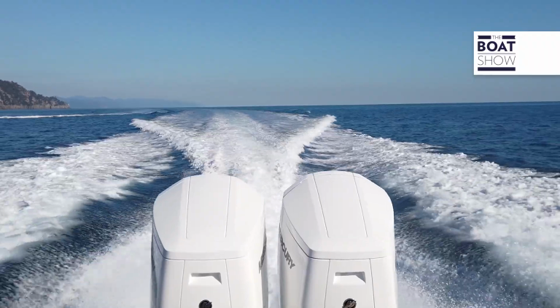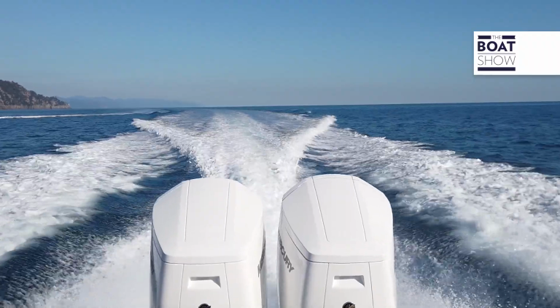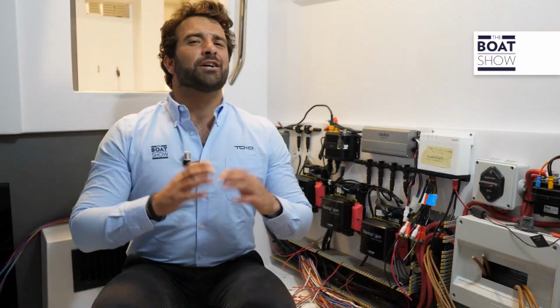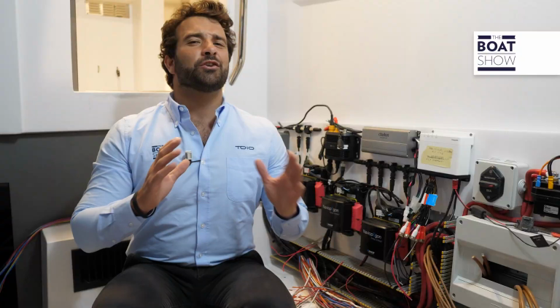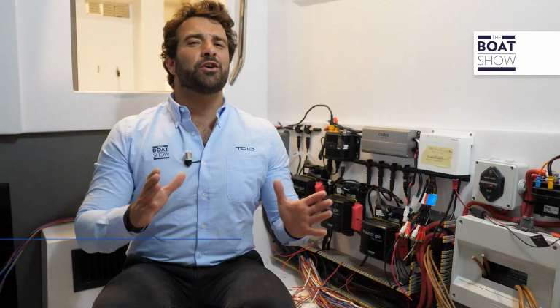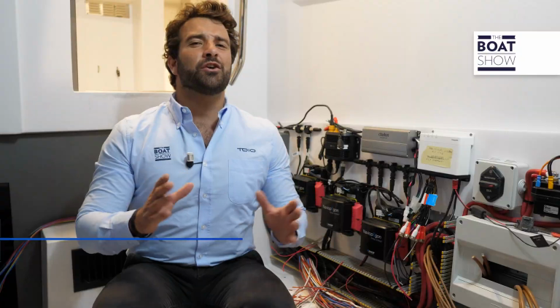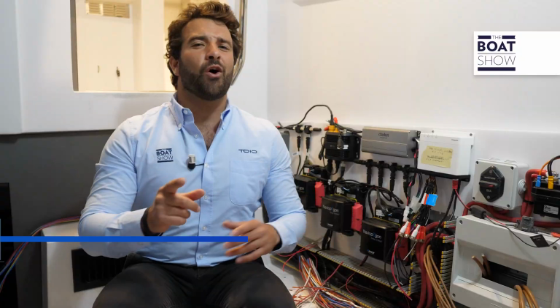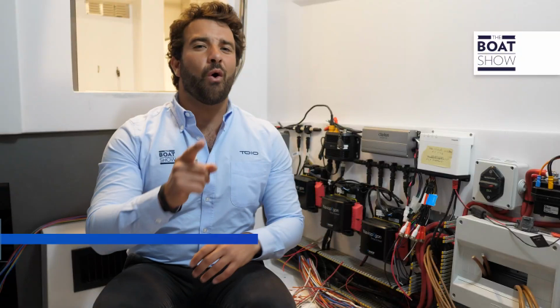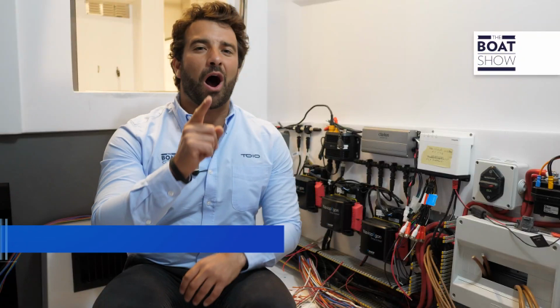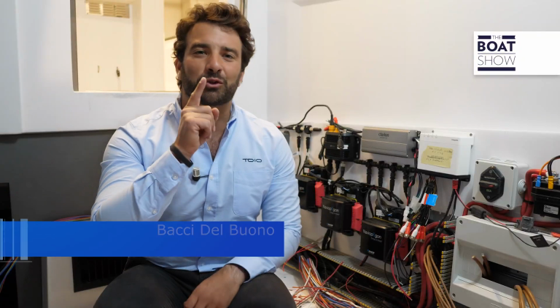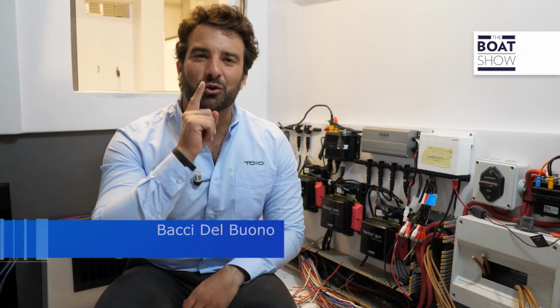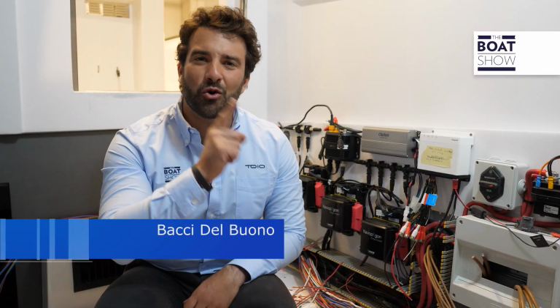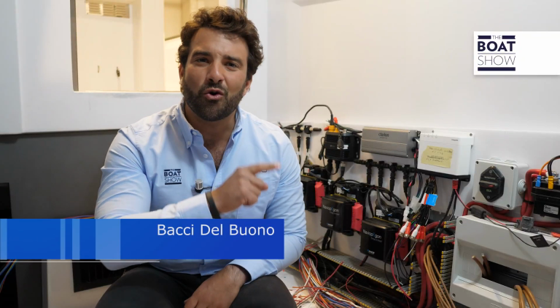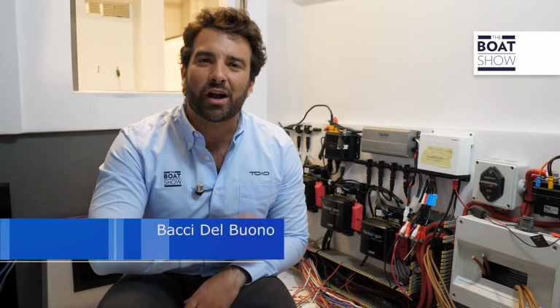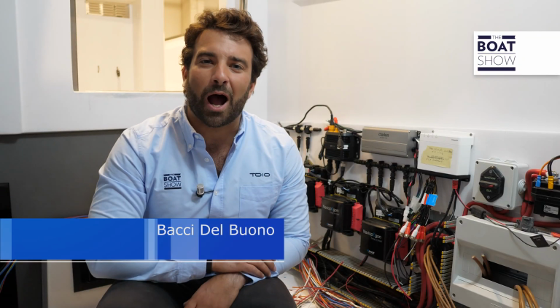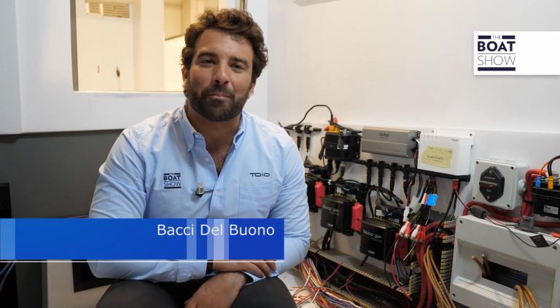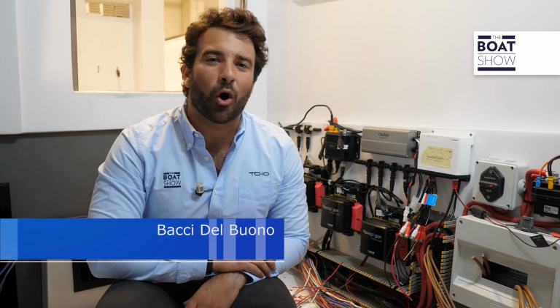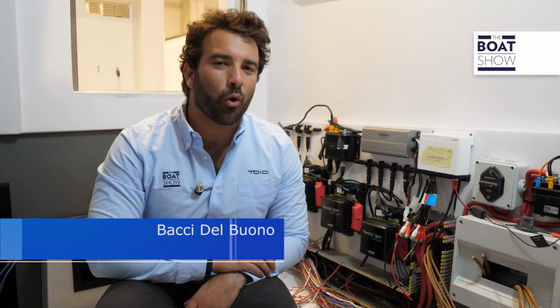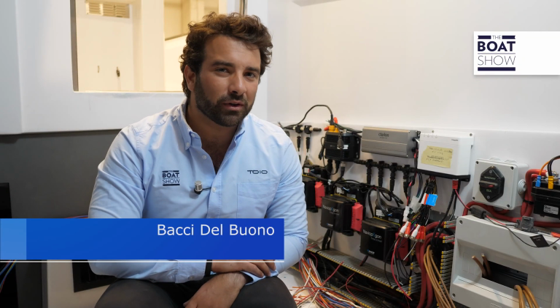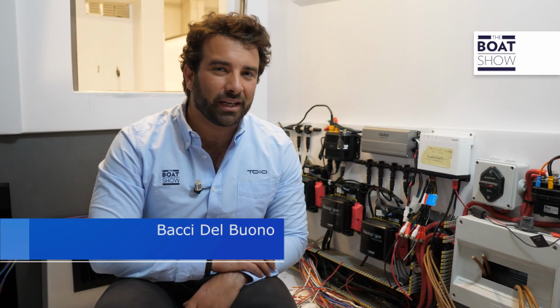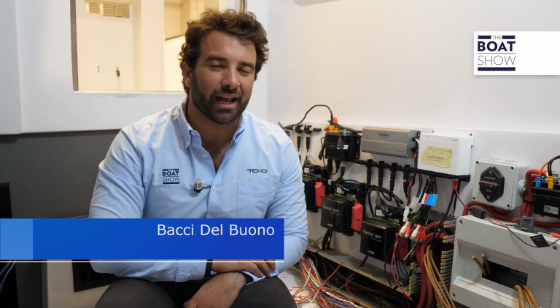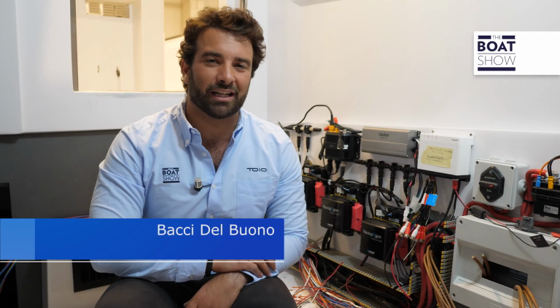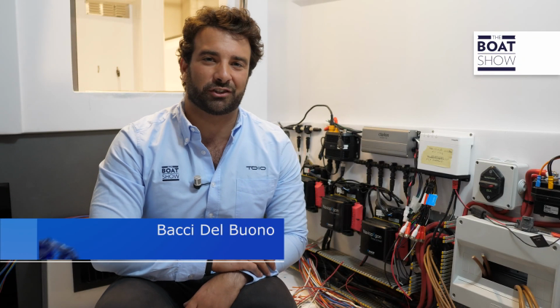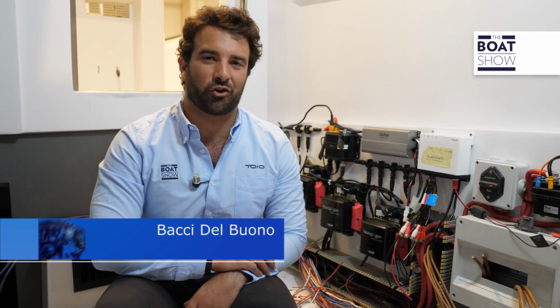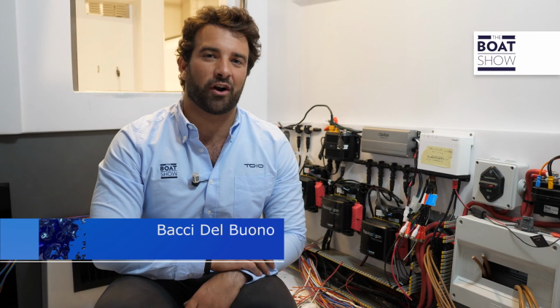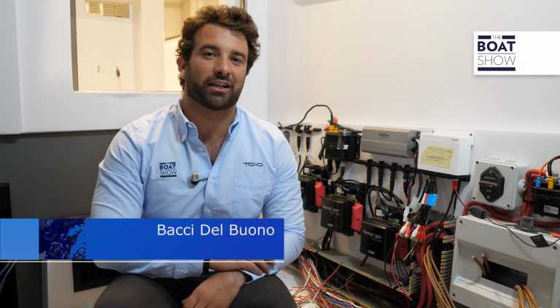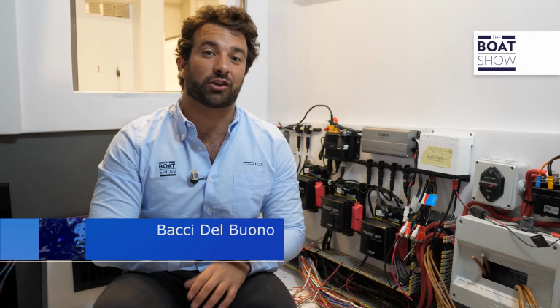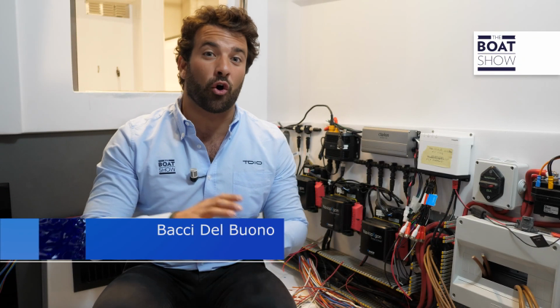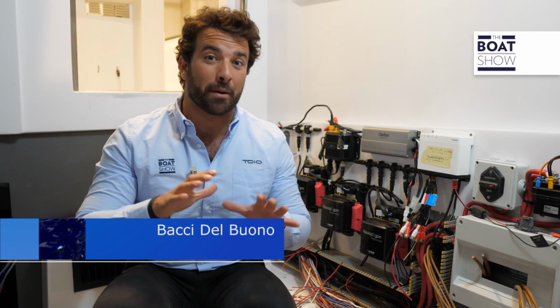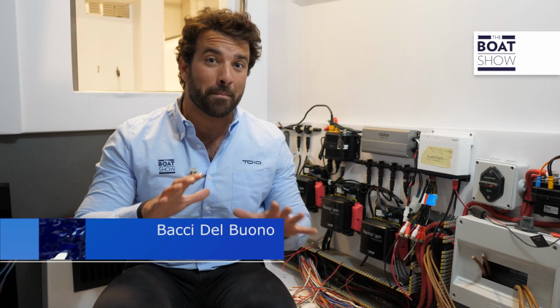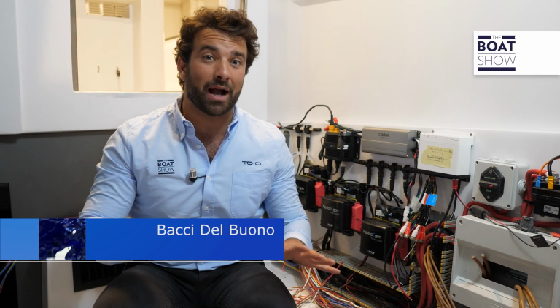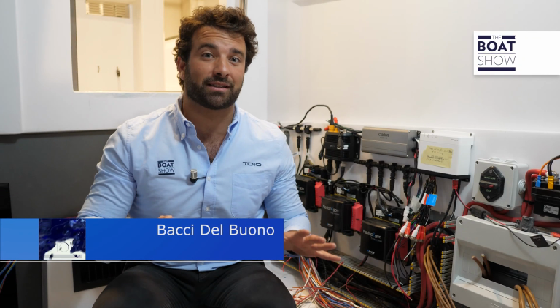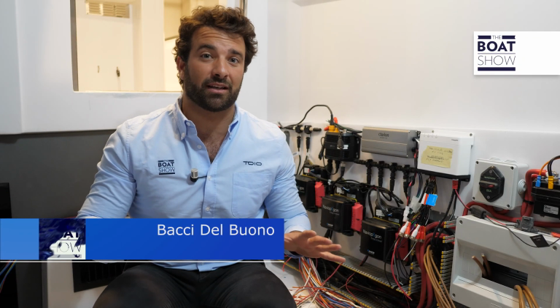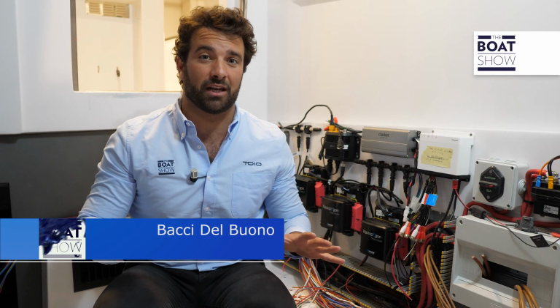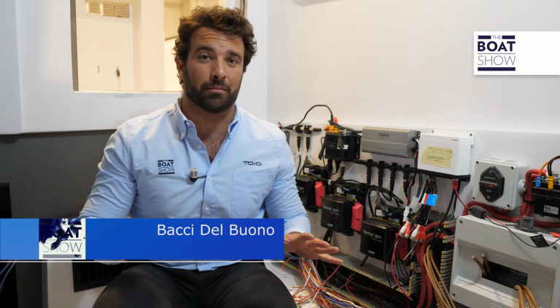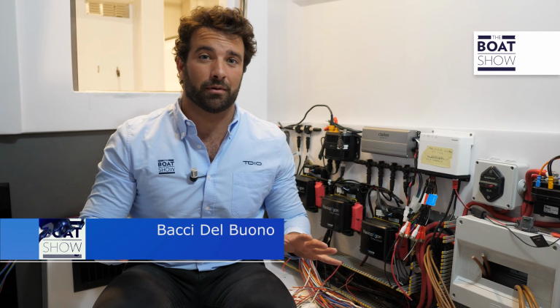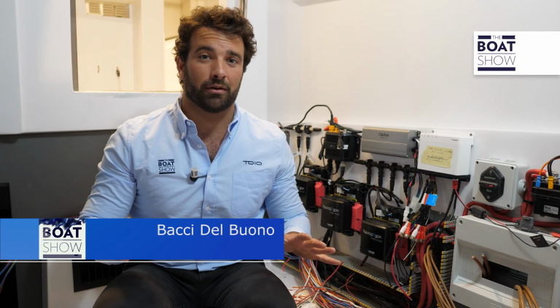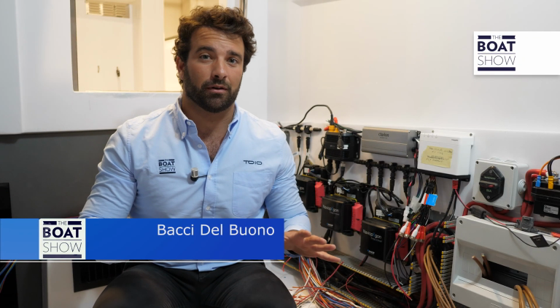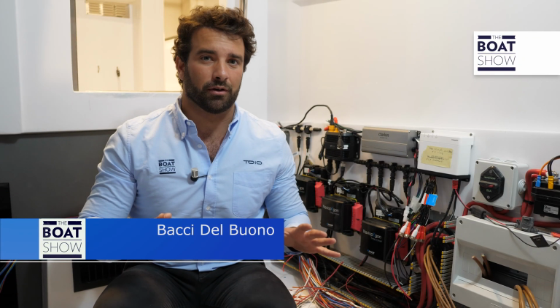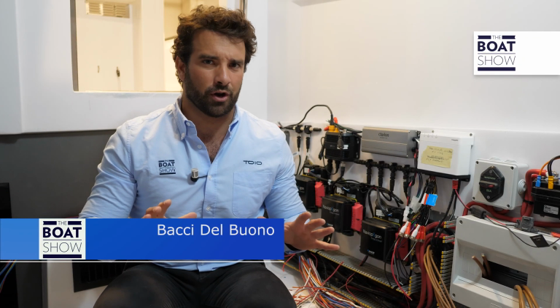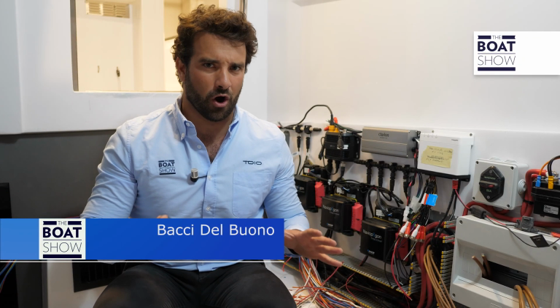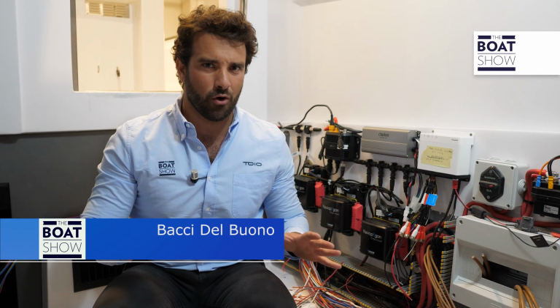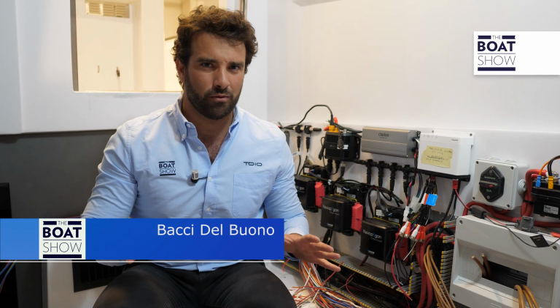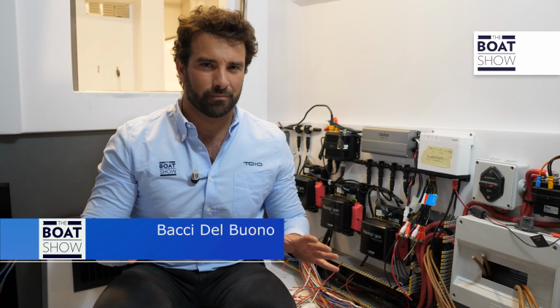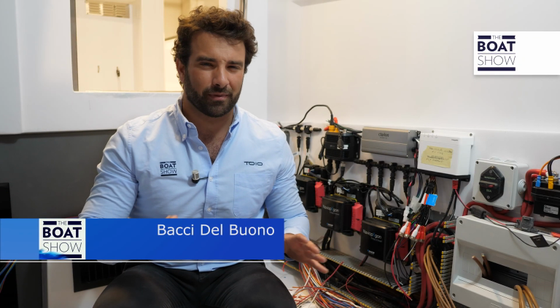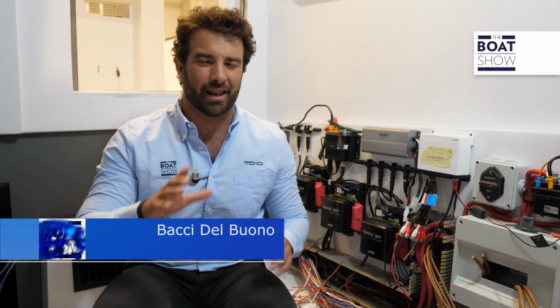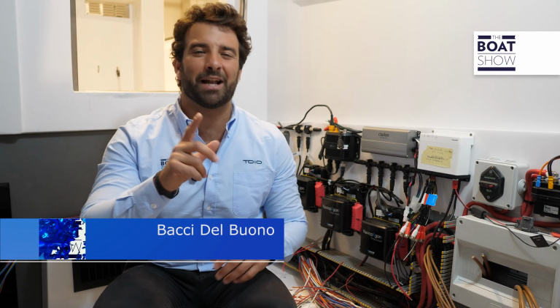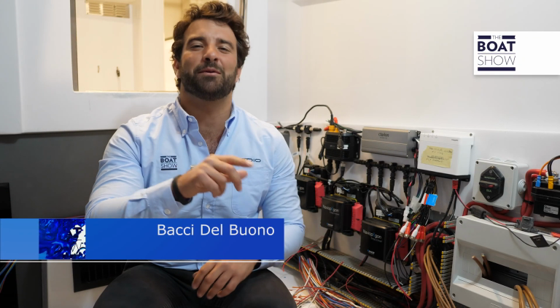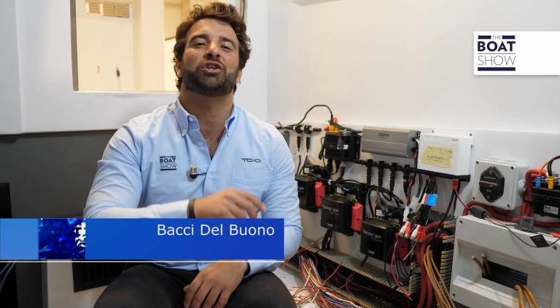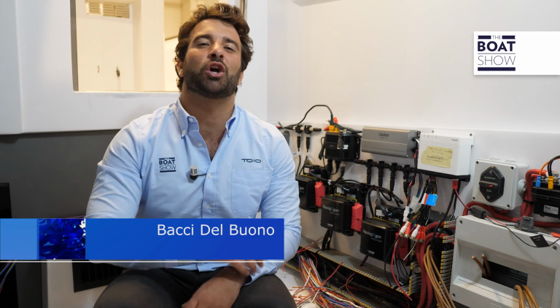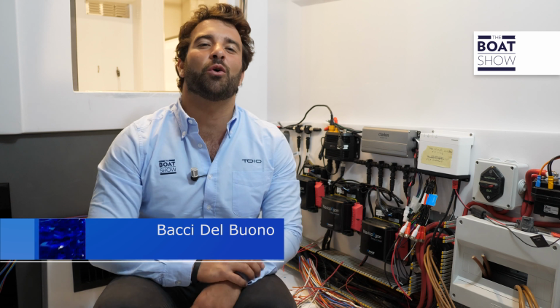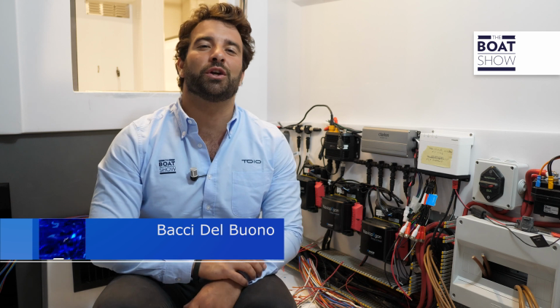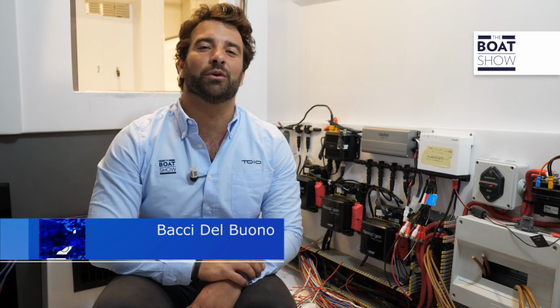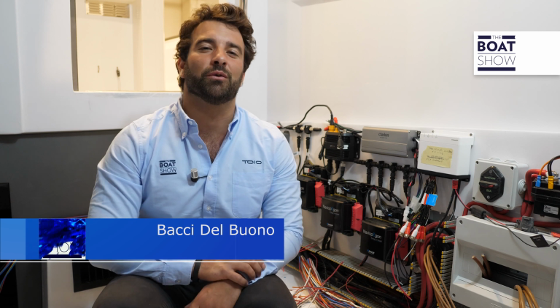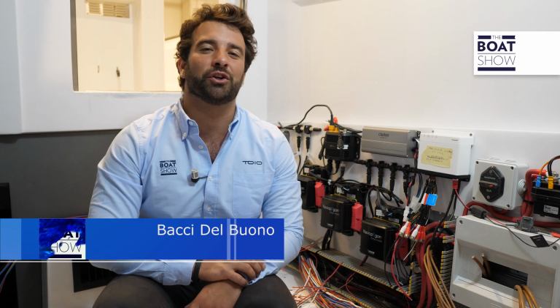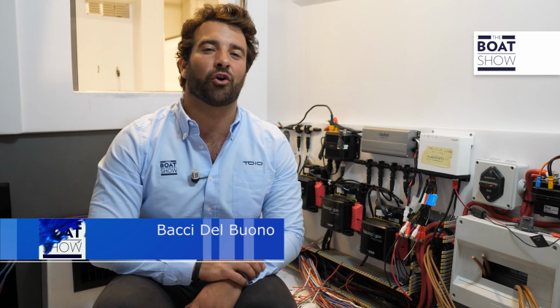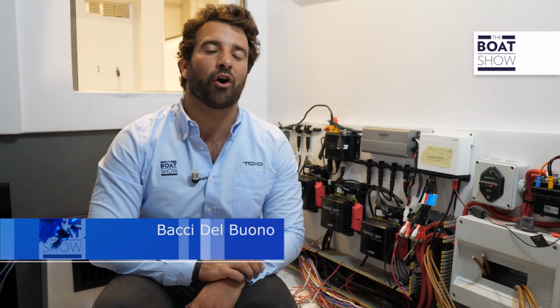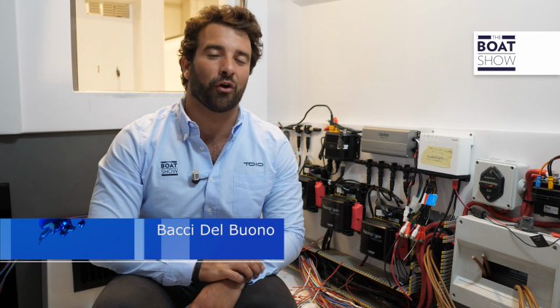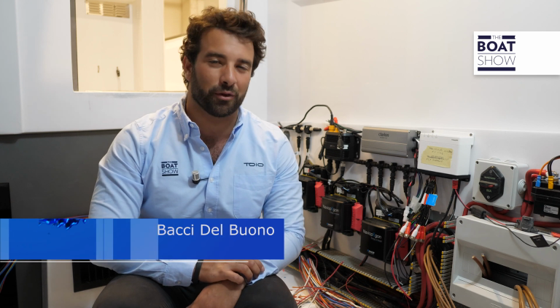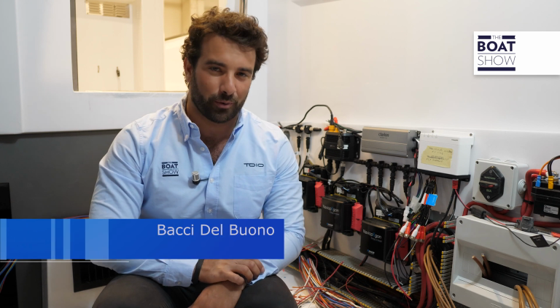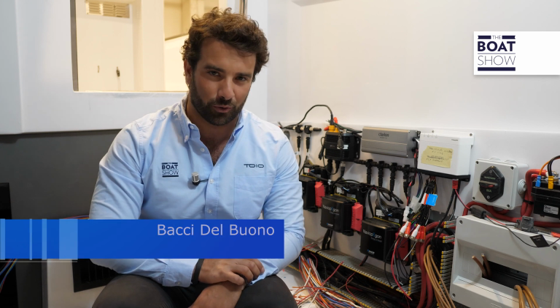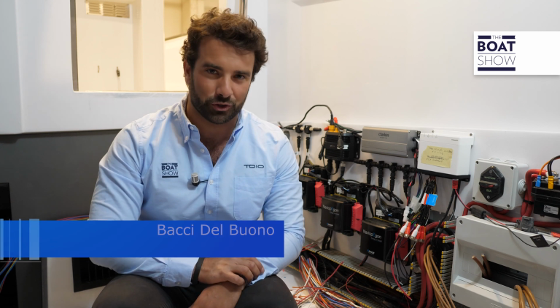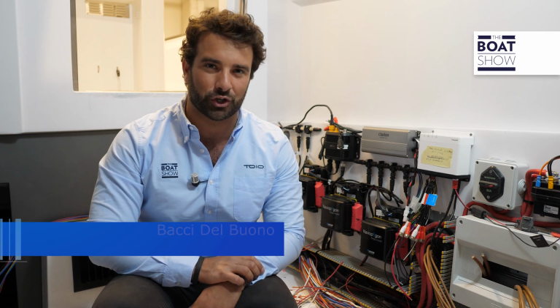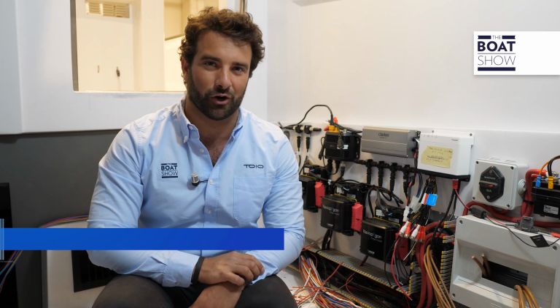Do you know how to hook up all the electronics on a maxirib? No? Let me show you — you're on the boat show!